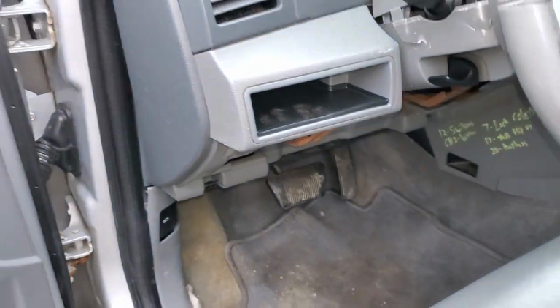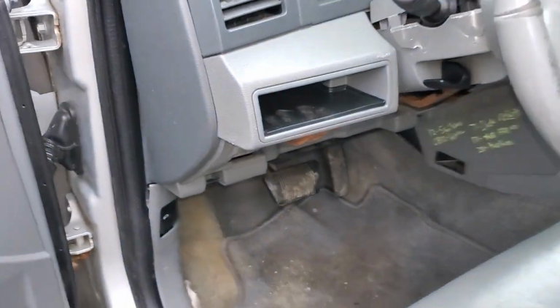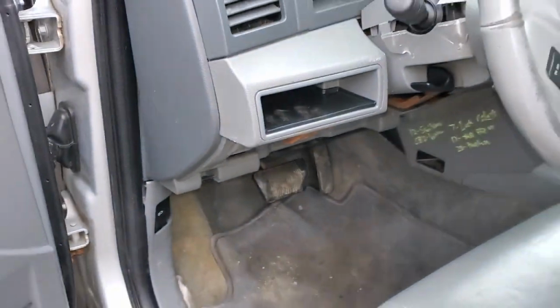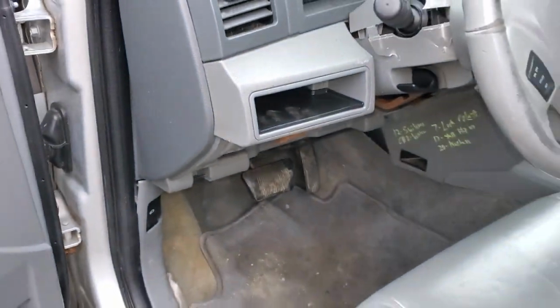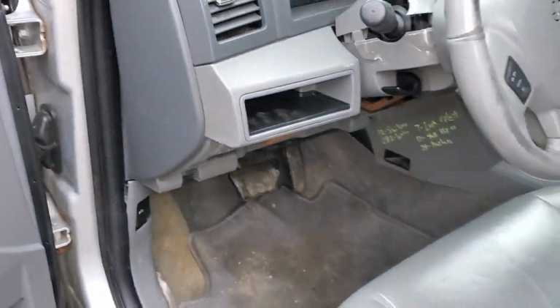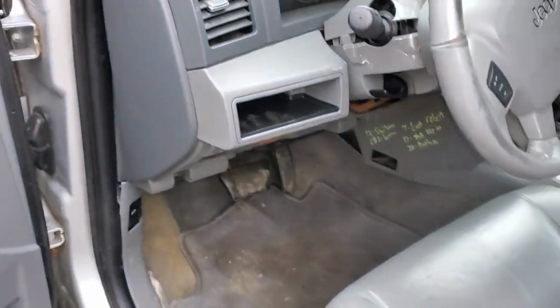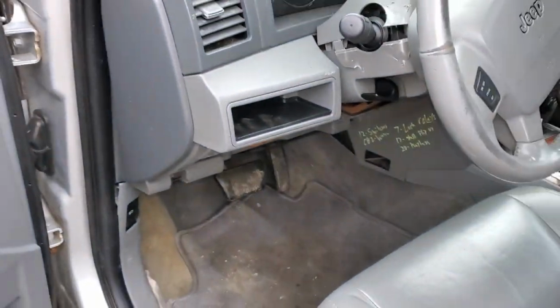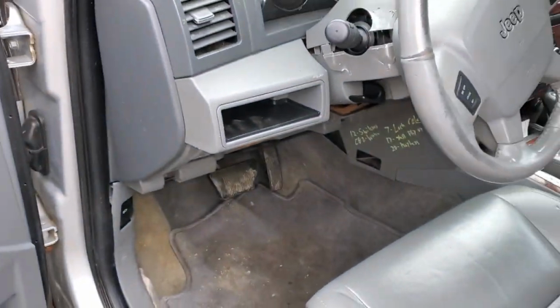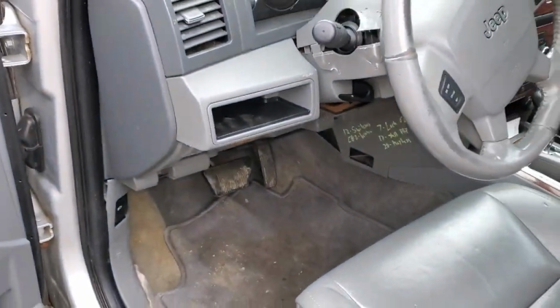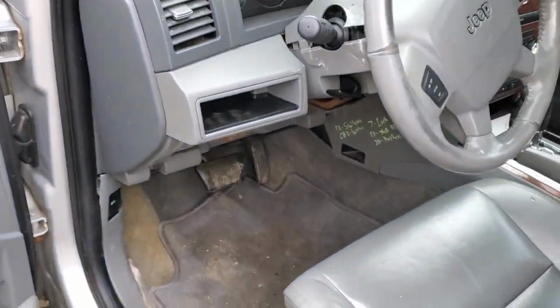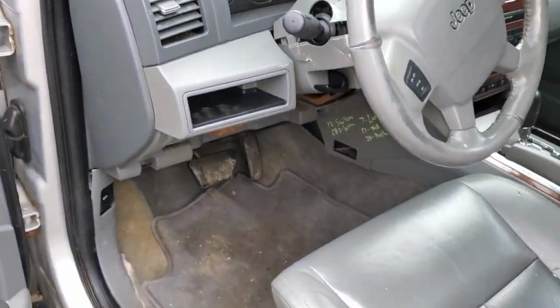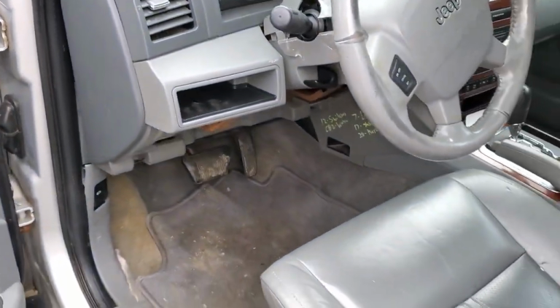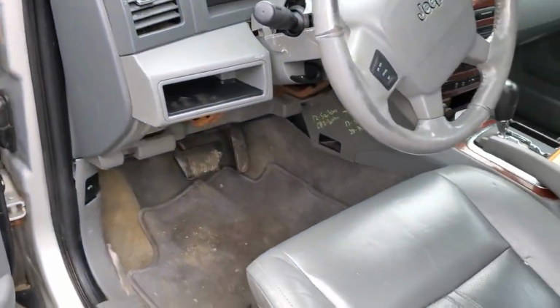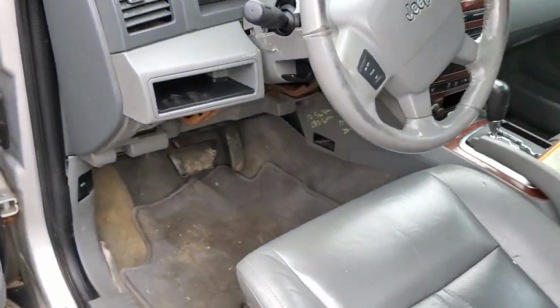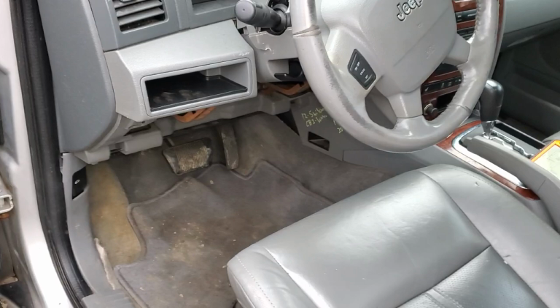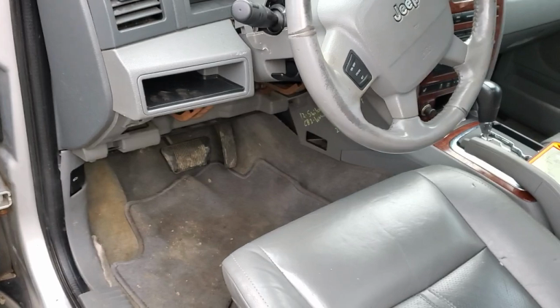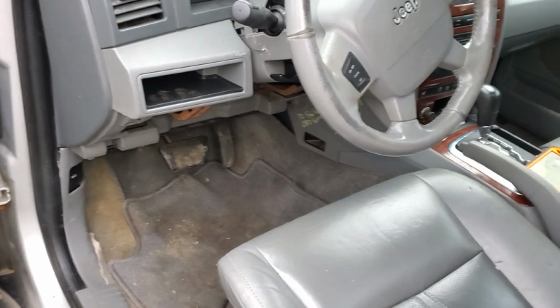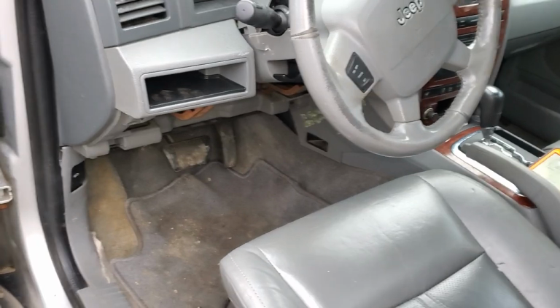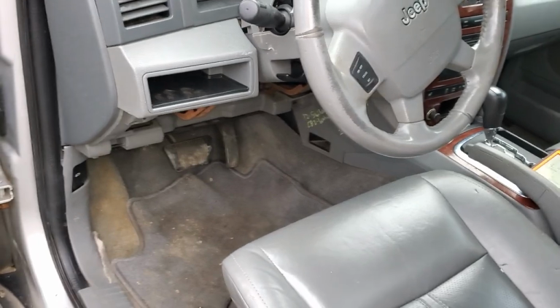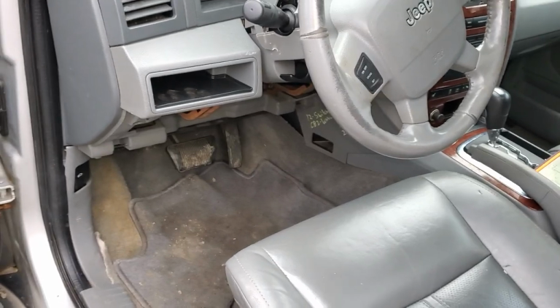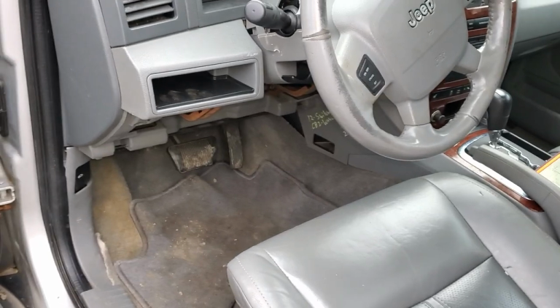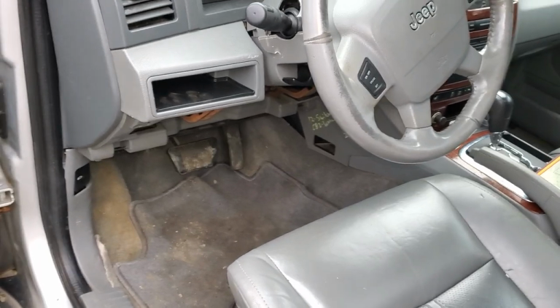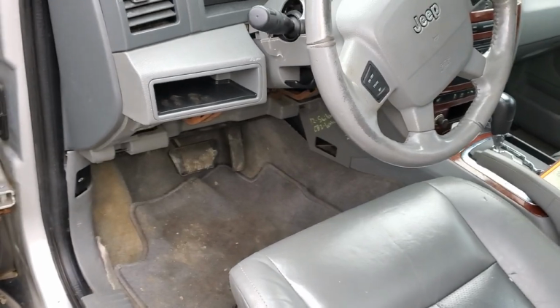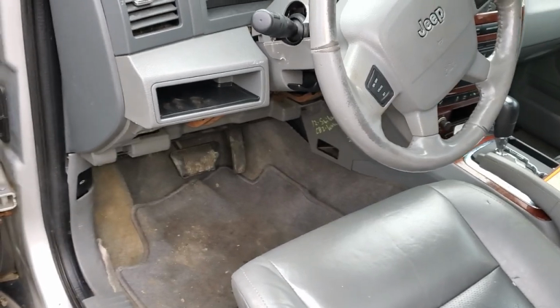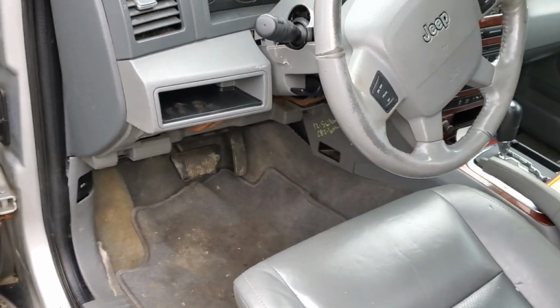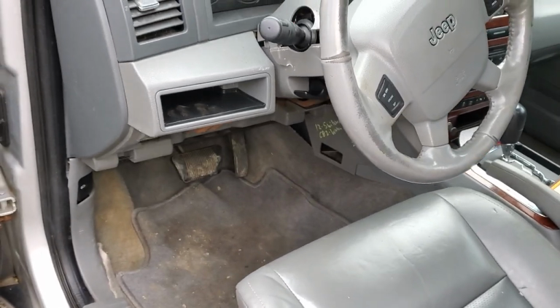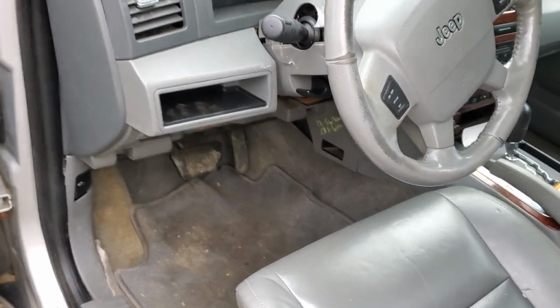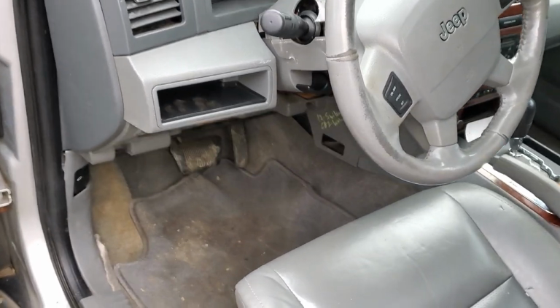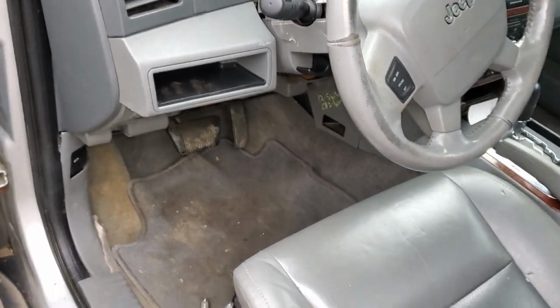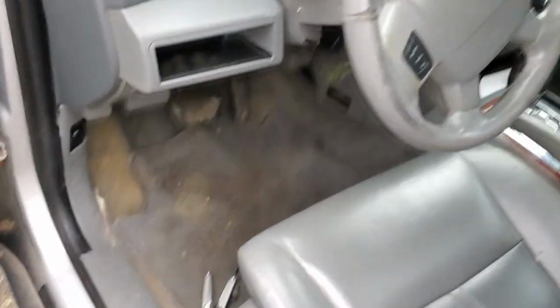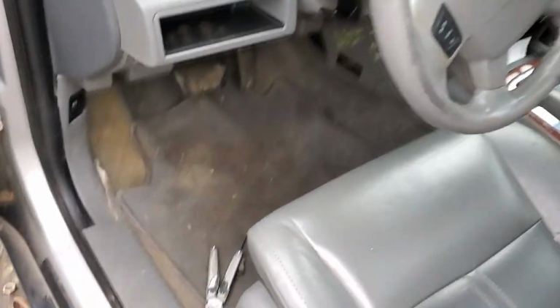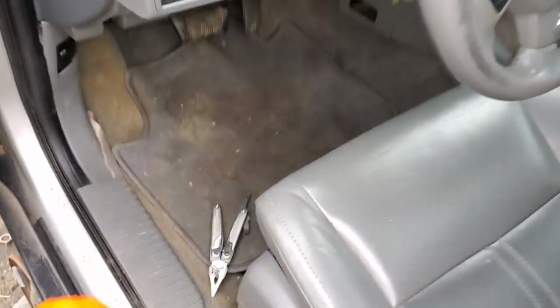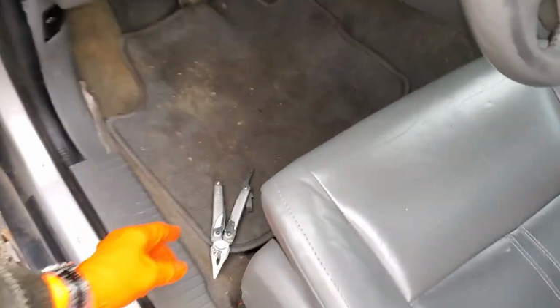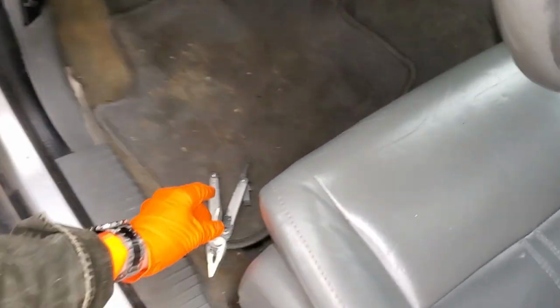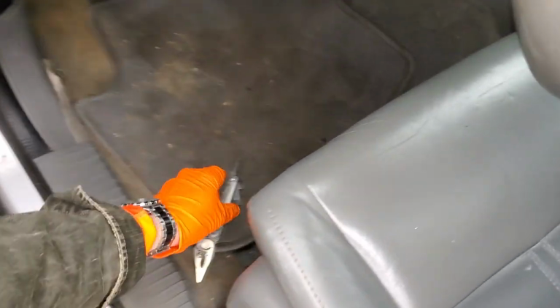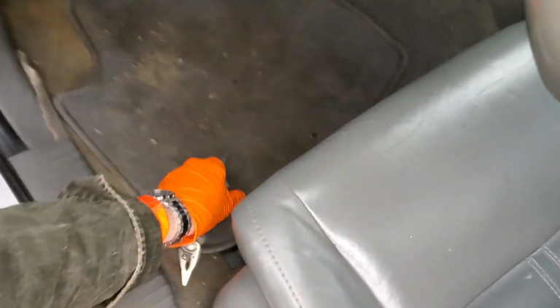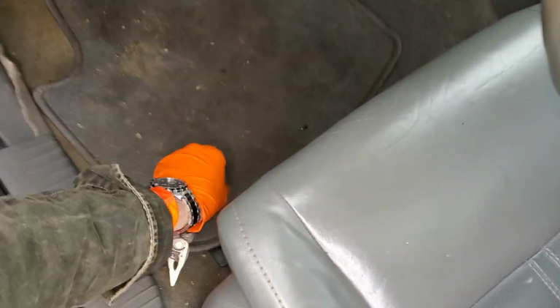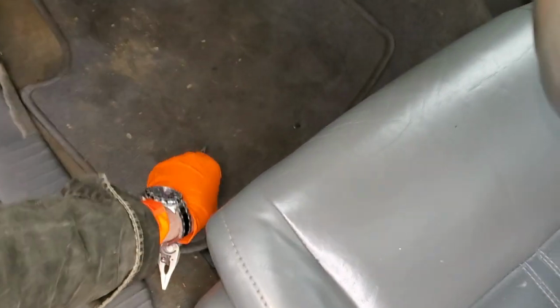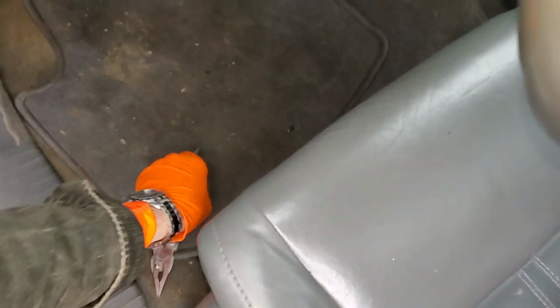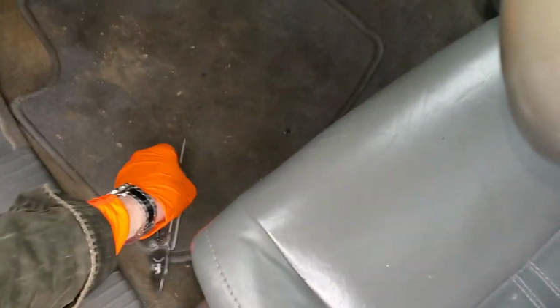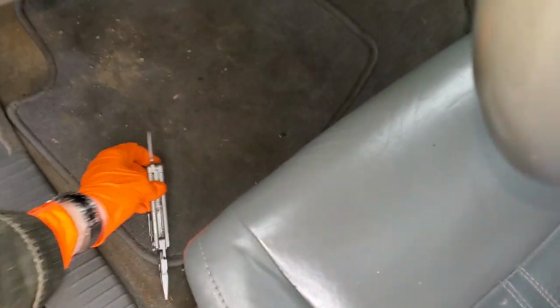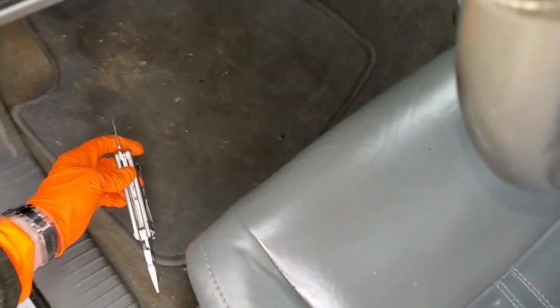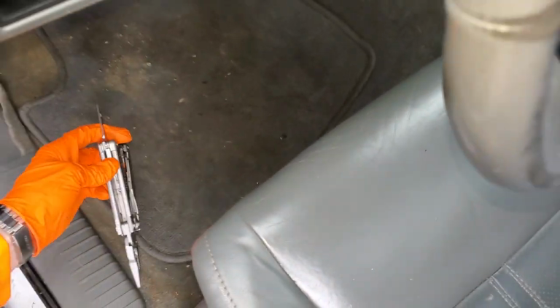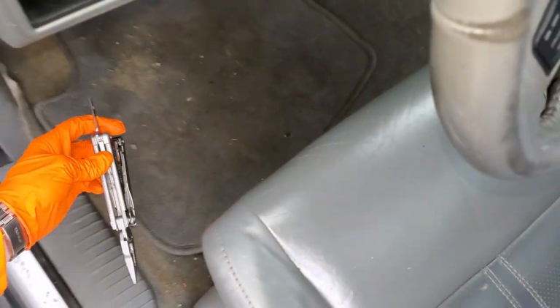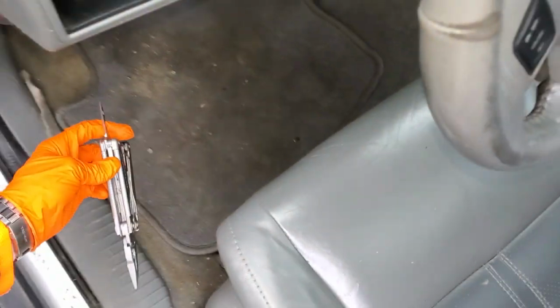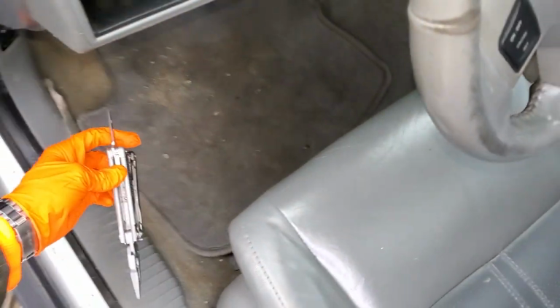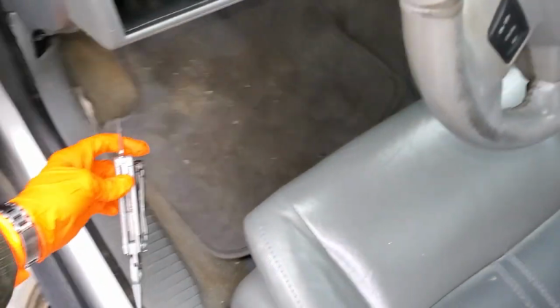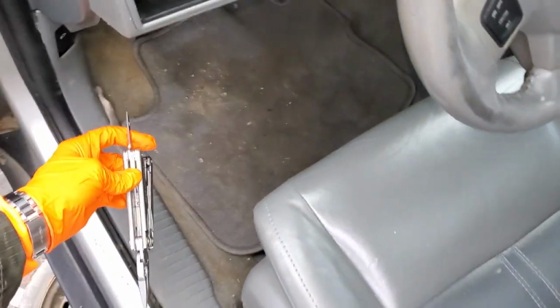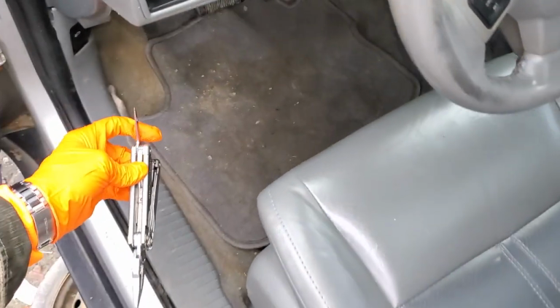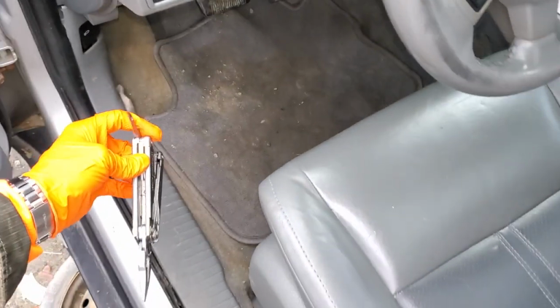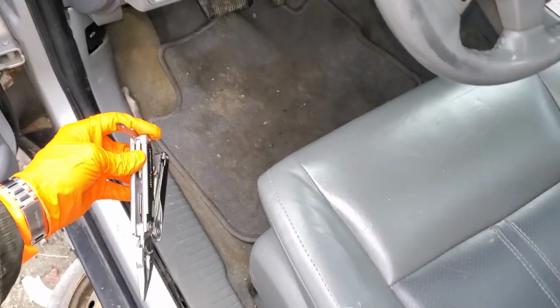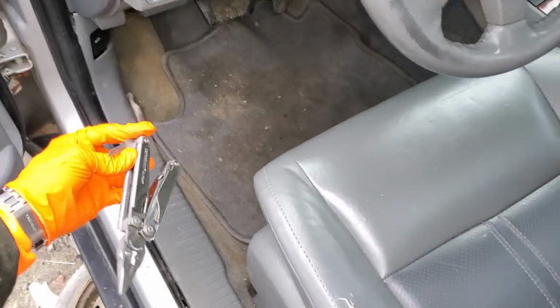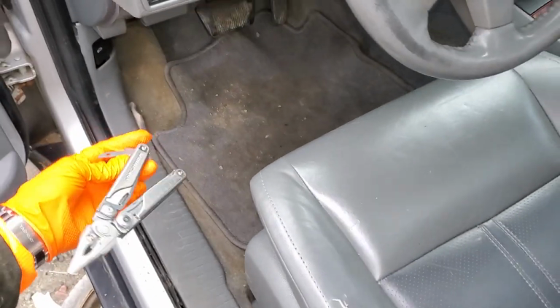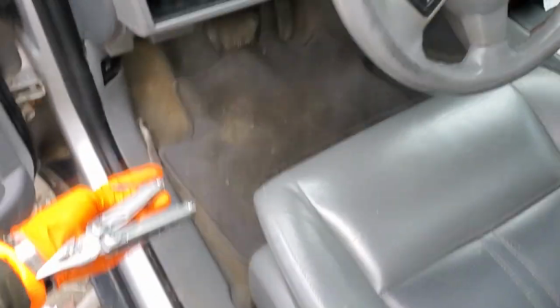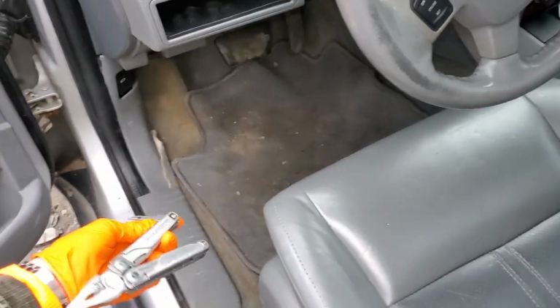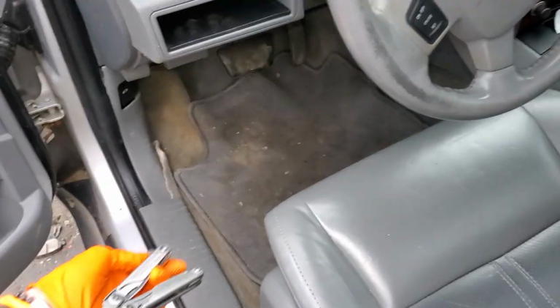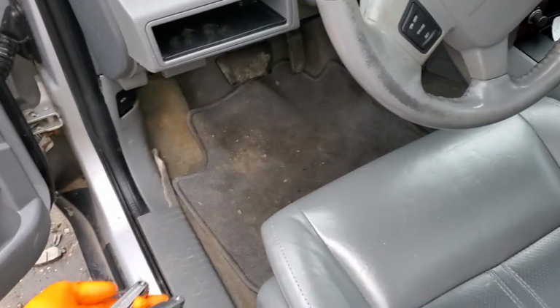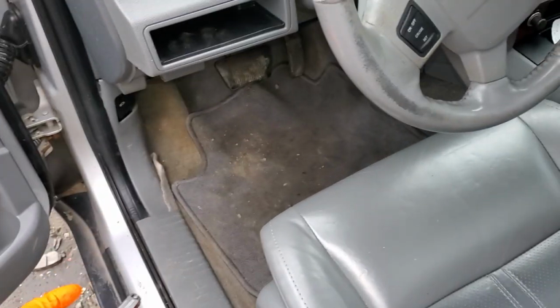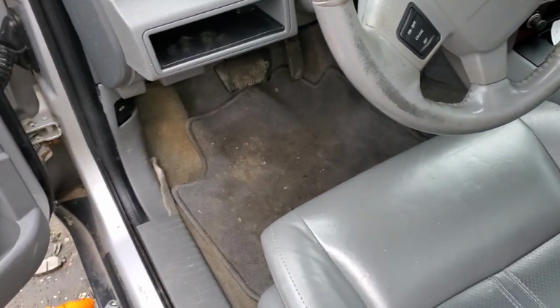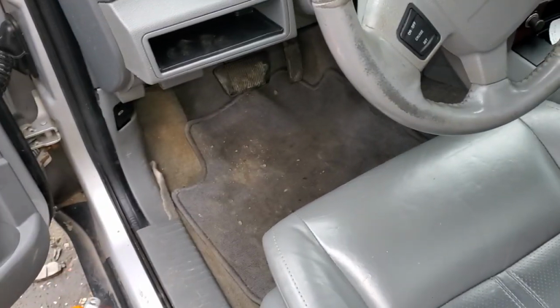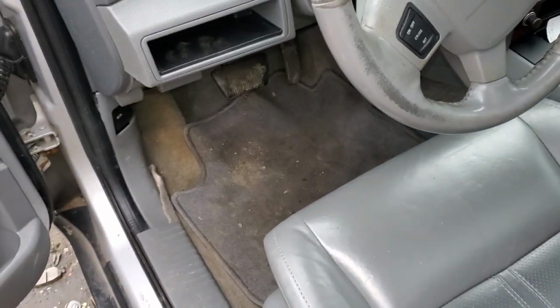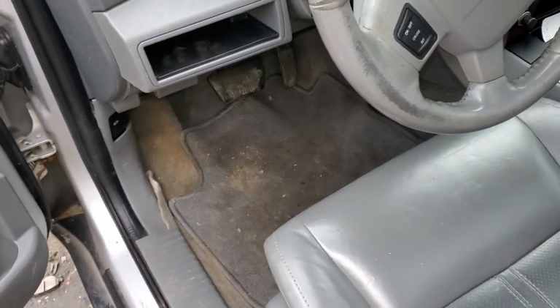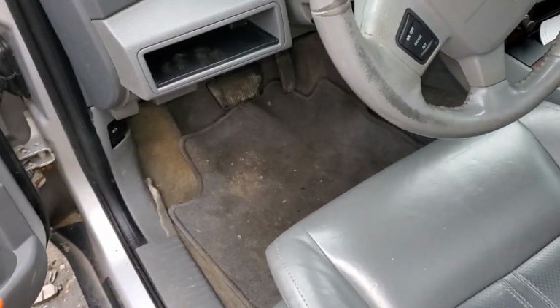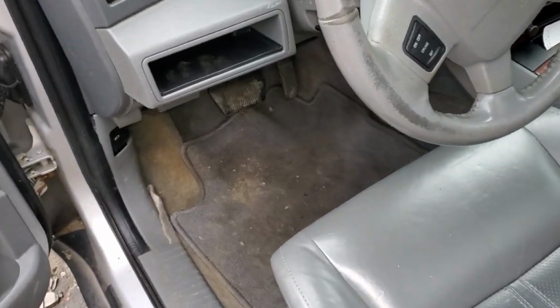I hope this info was helpful for you guys. Please let me know if you have any questions, or more importantly if you've got any advice about troubleshooting the brake lights on your Jeep.